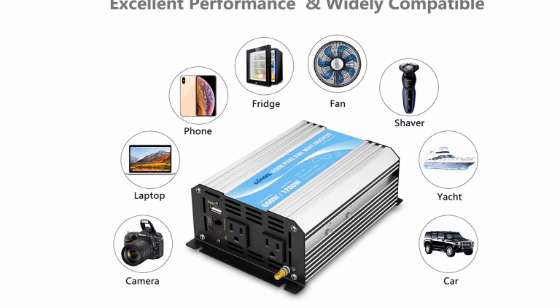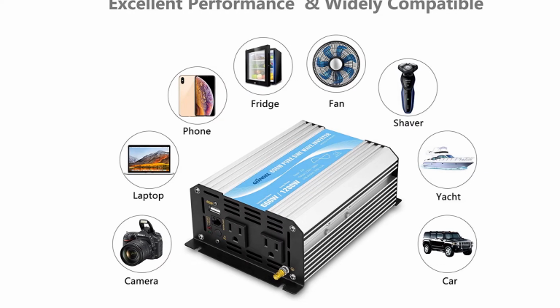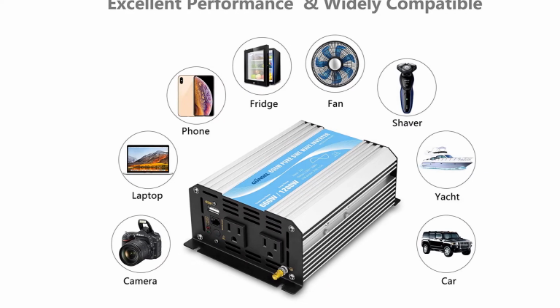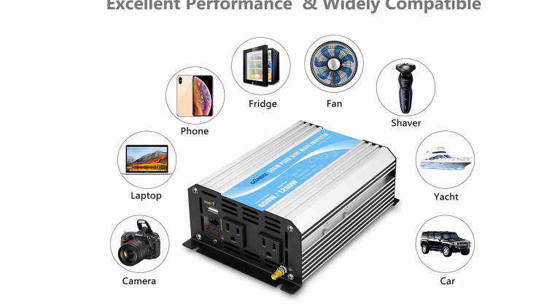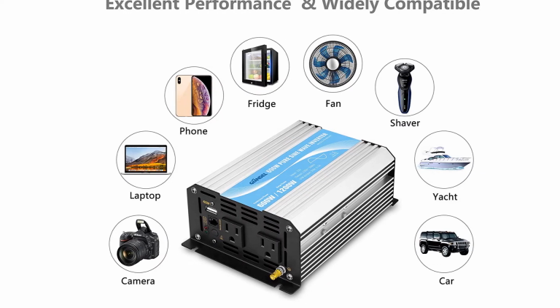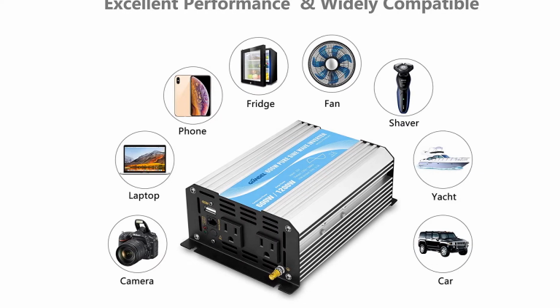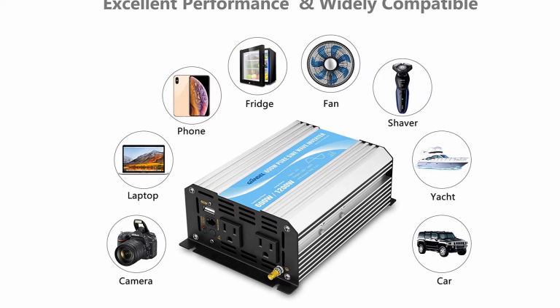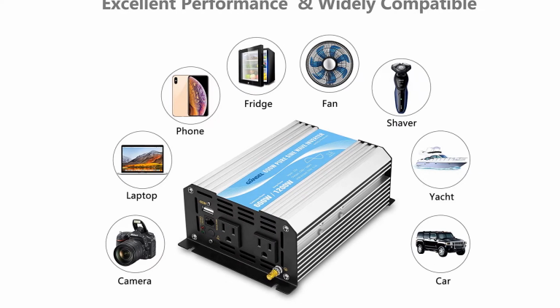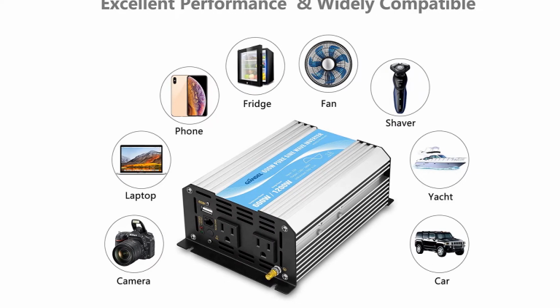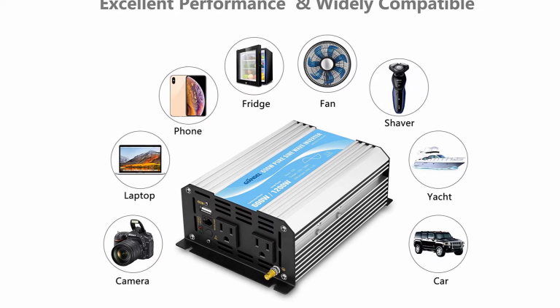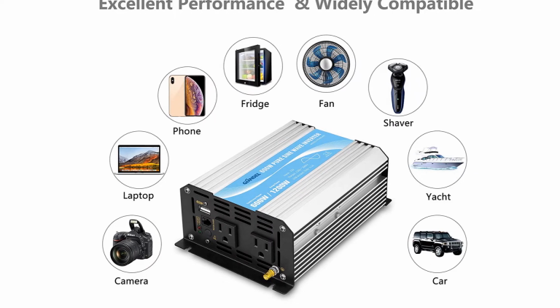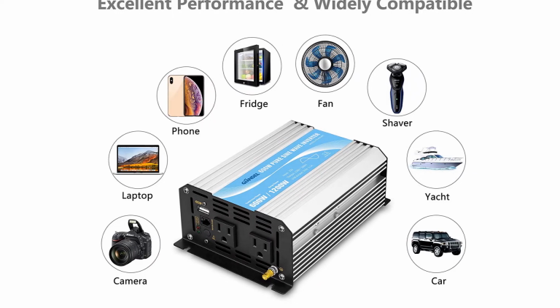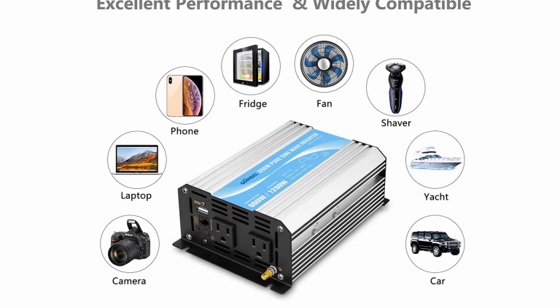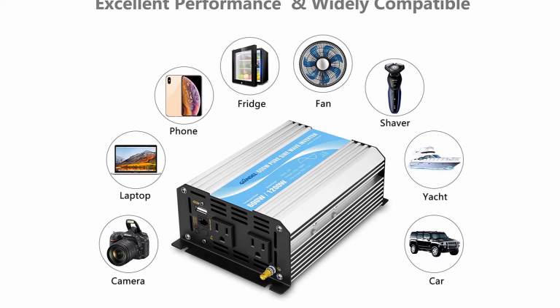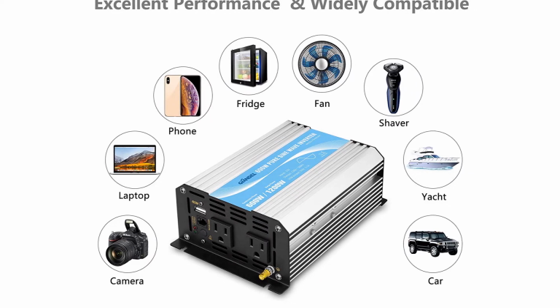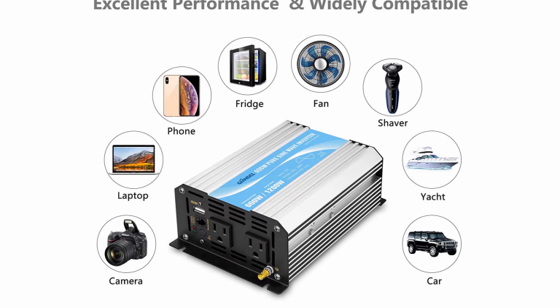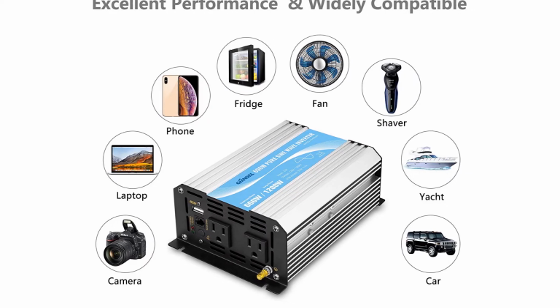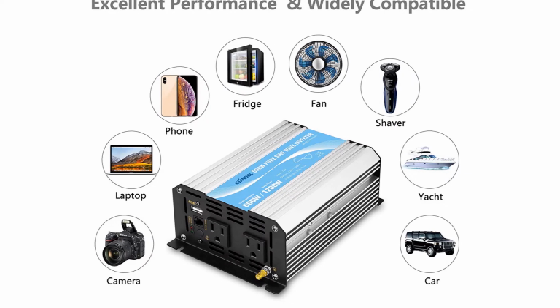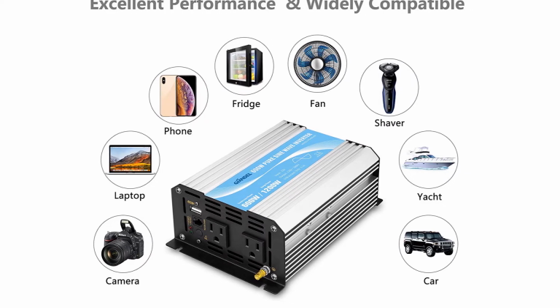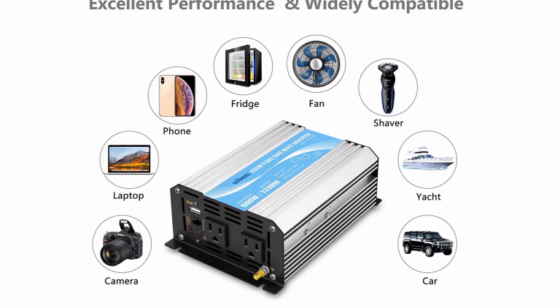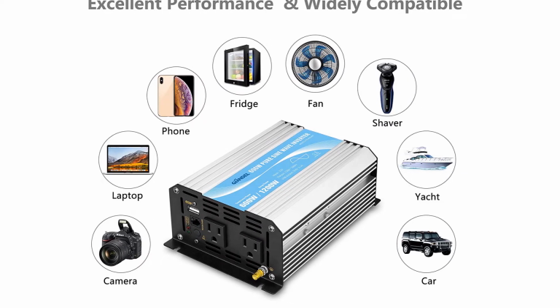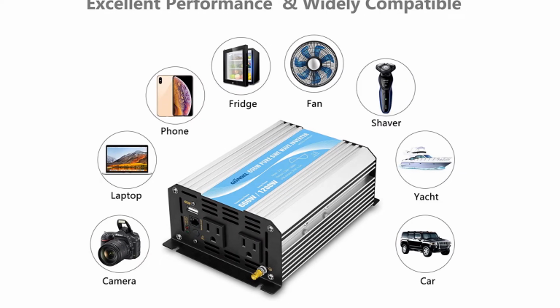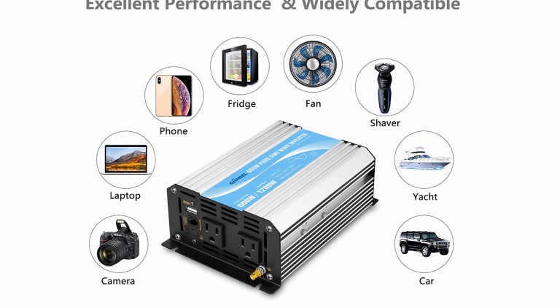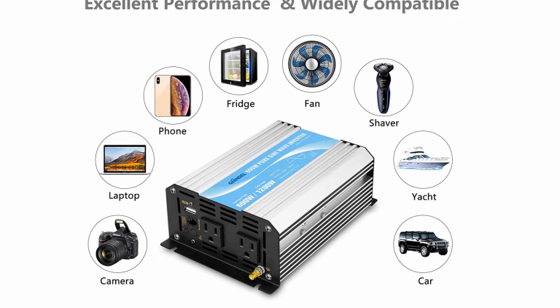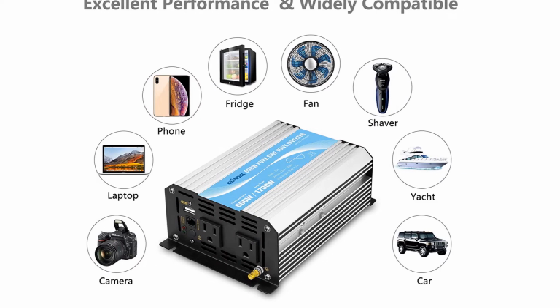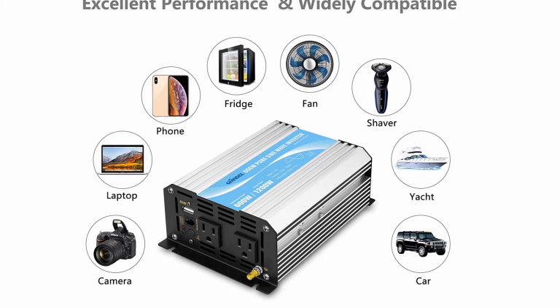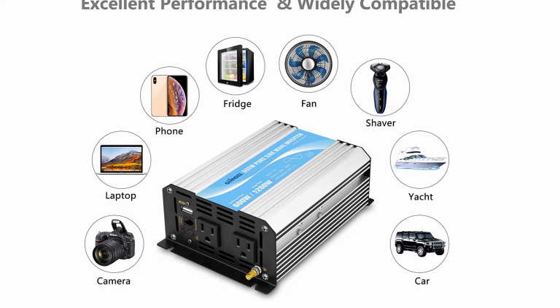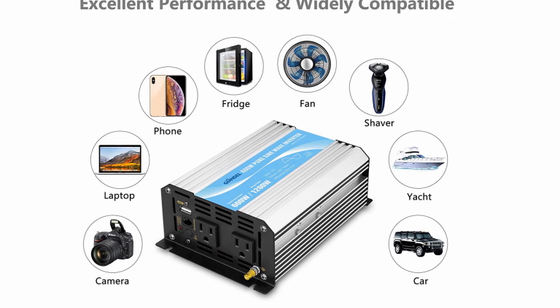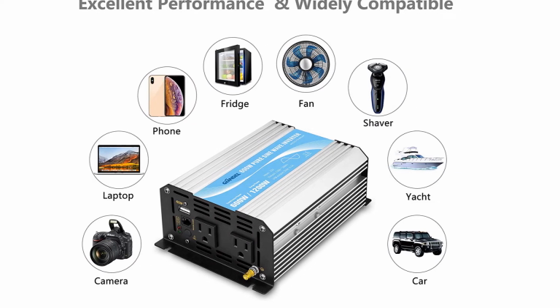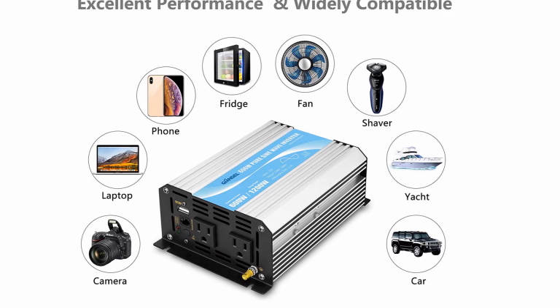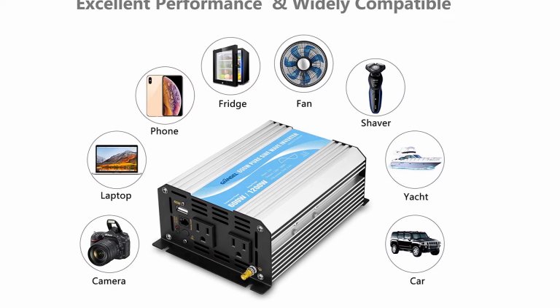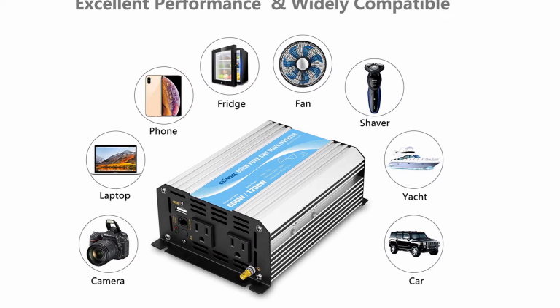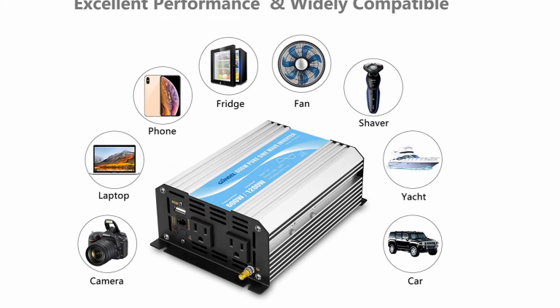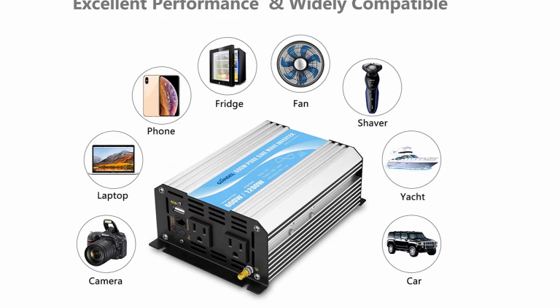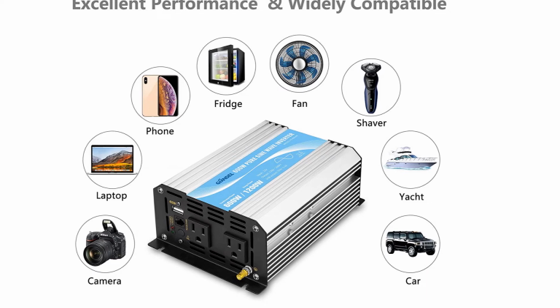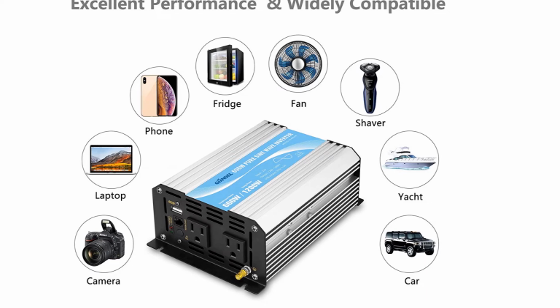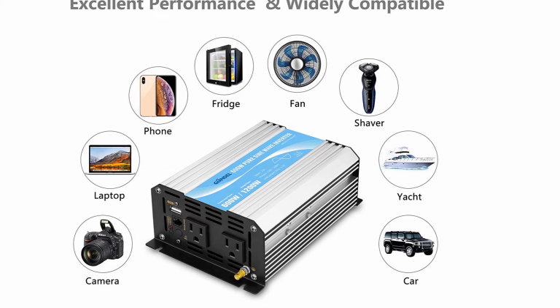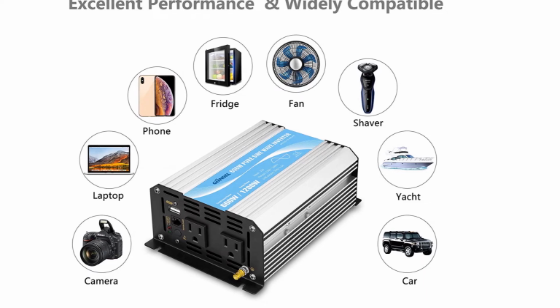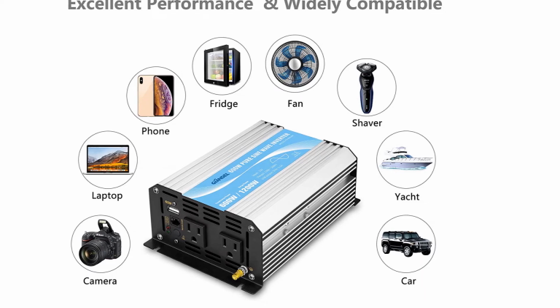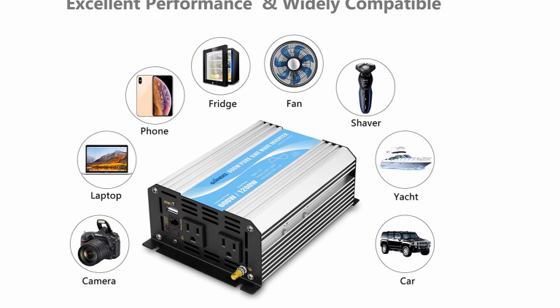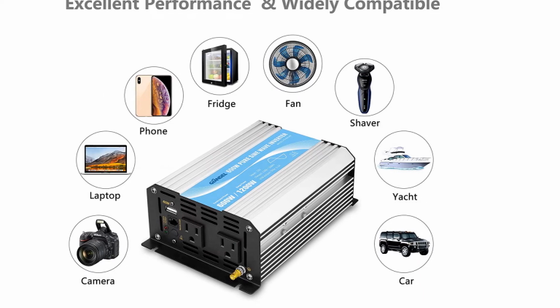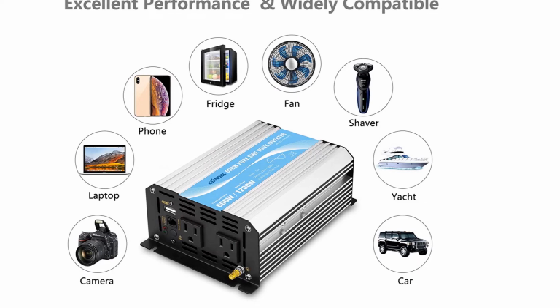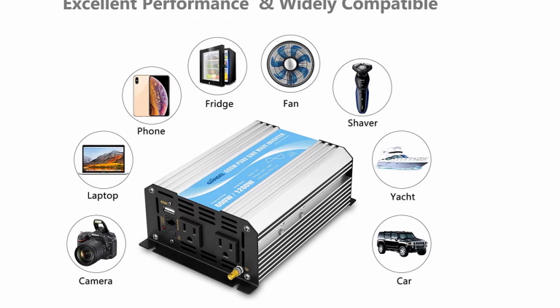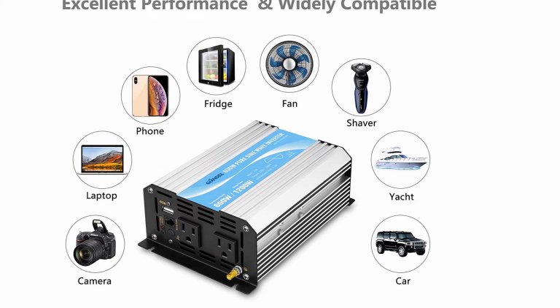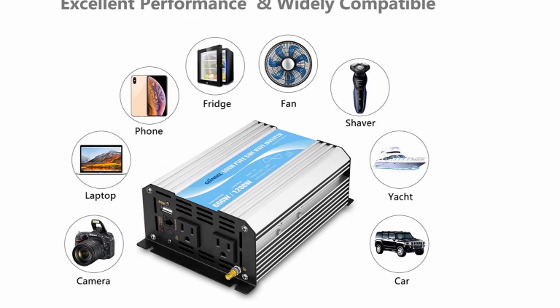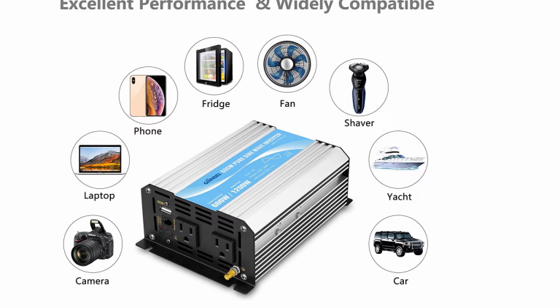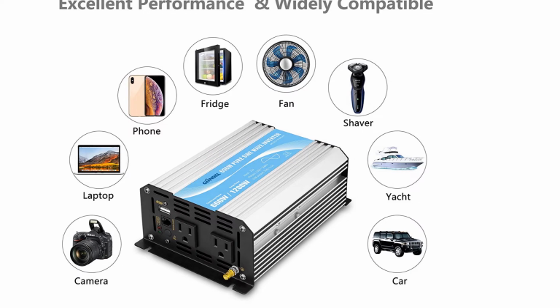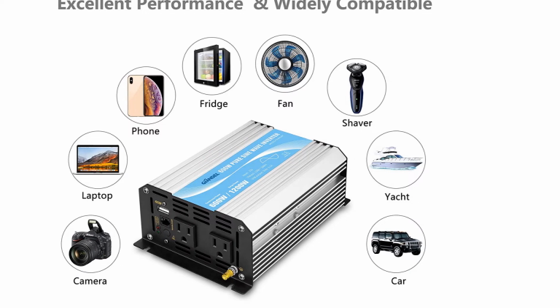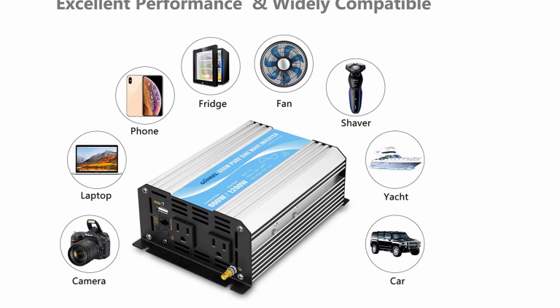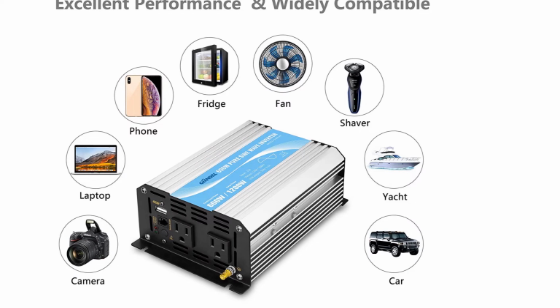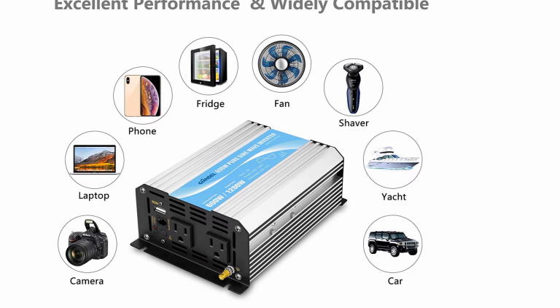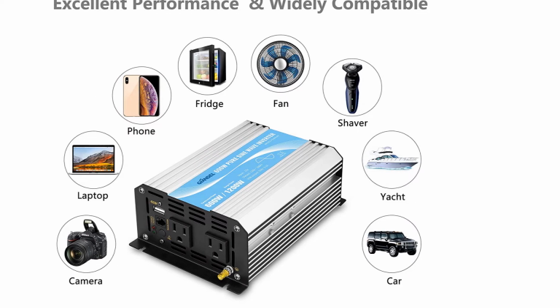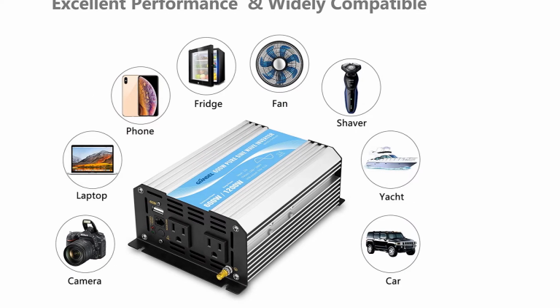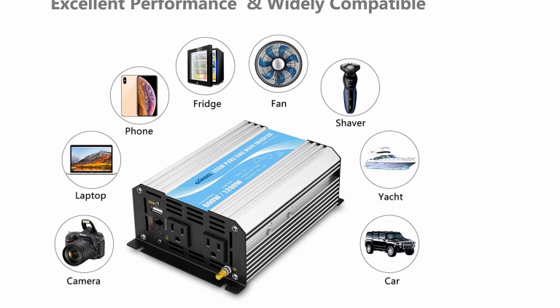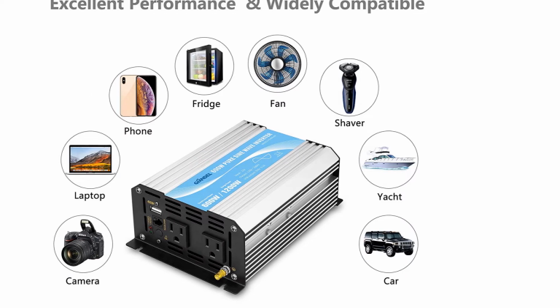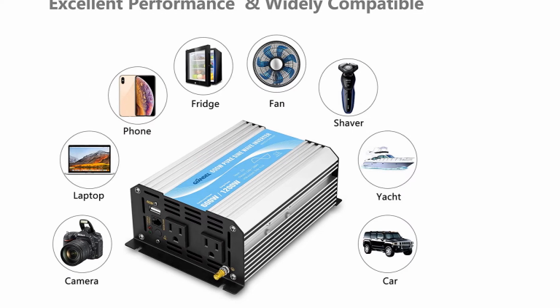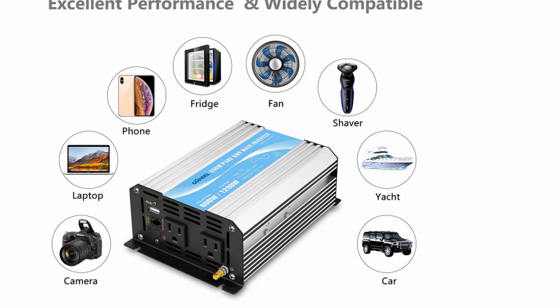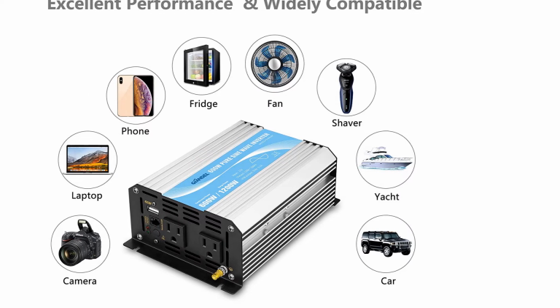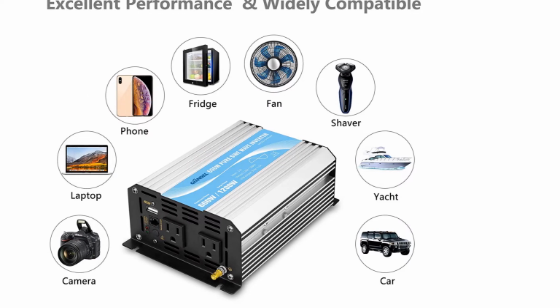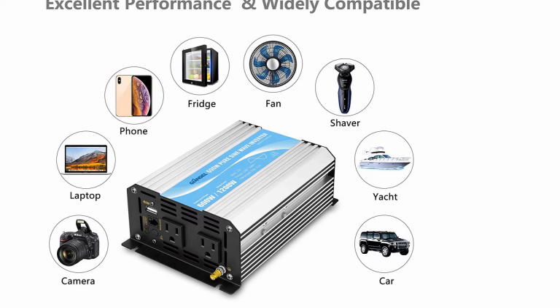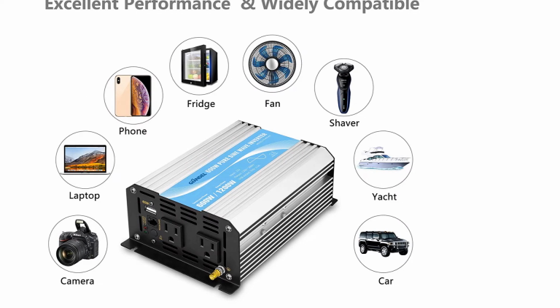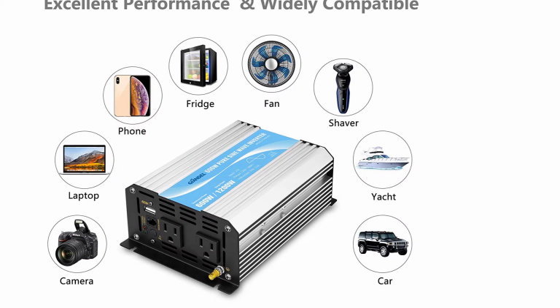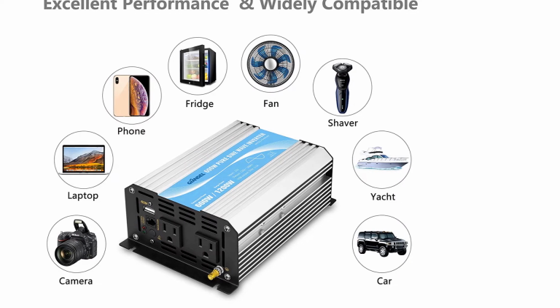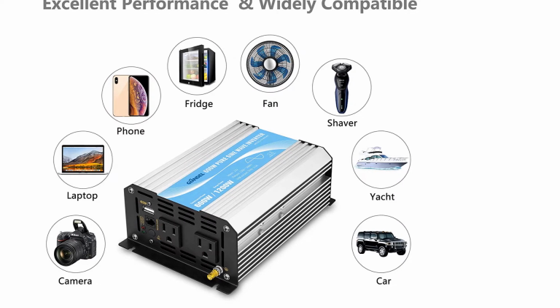As great as this cost-effective option is, a few people said that it could shut off on its own before reaching 600W.